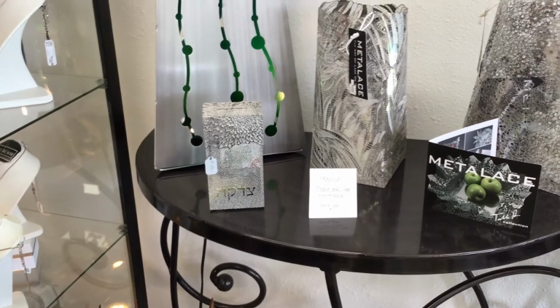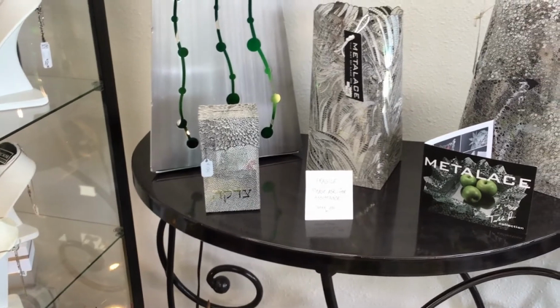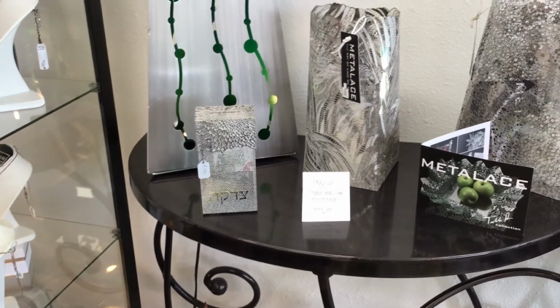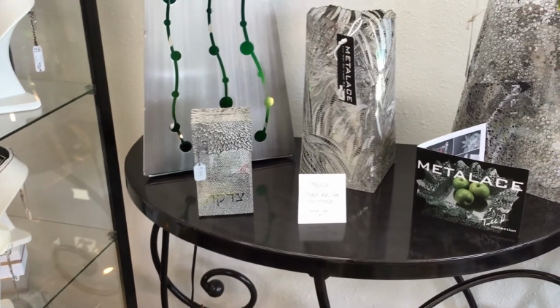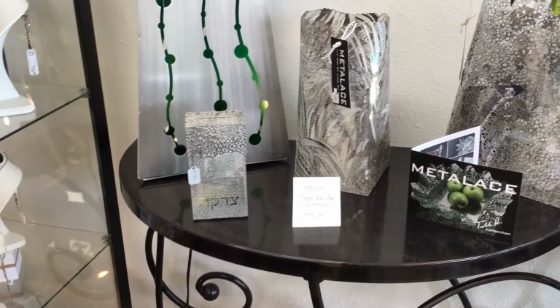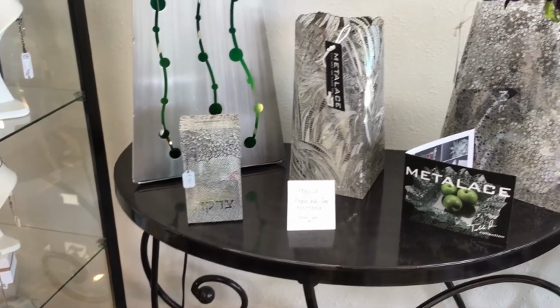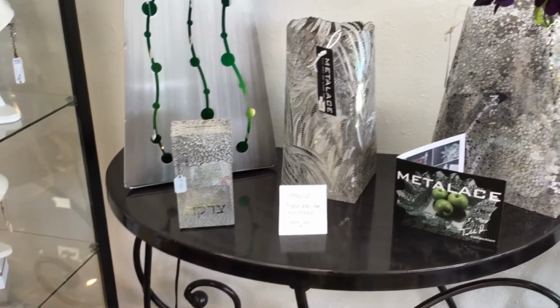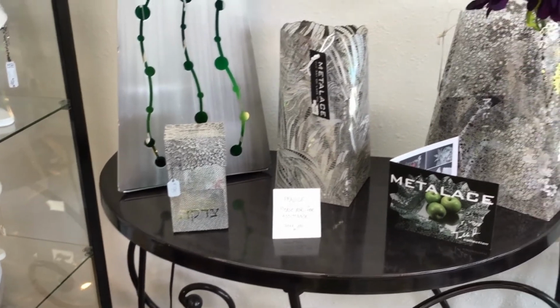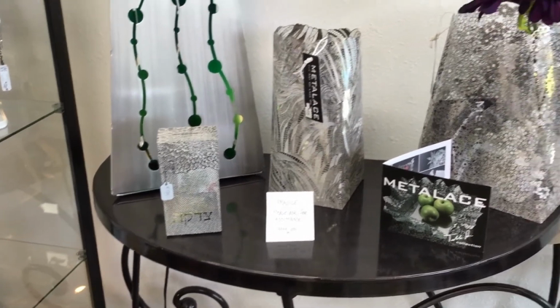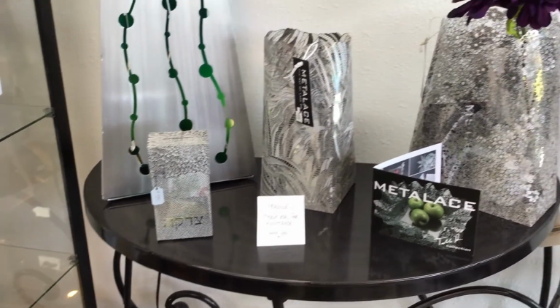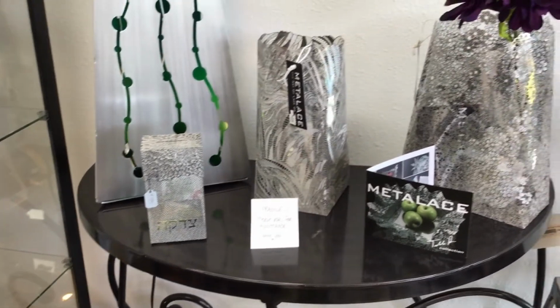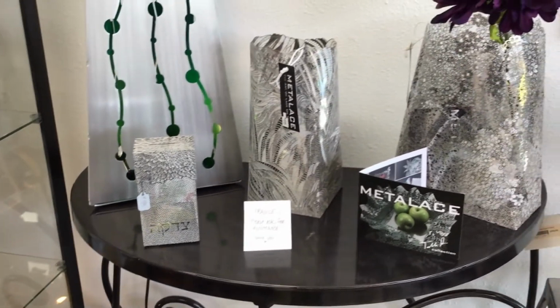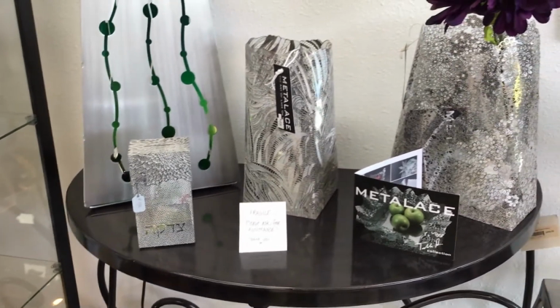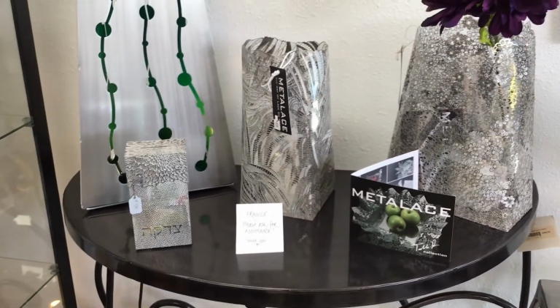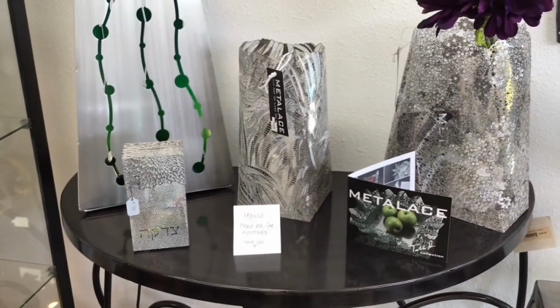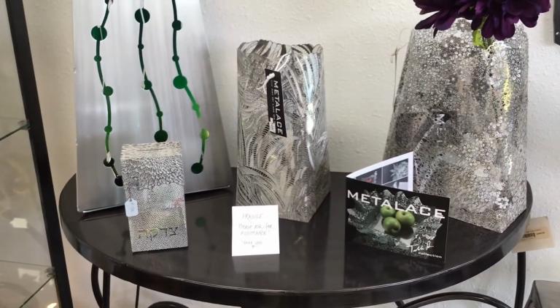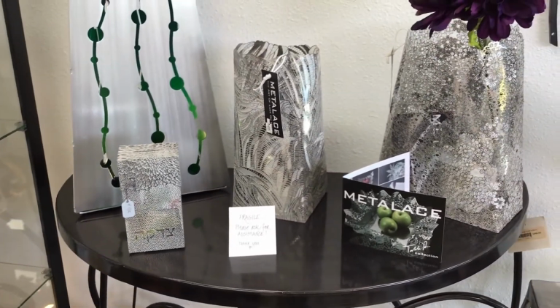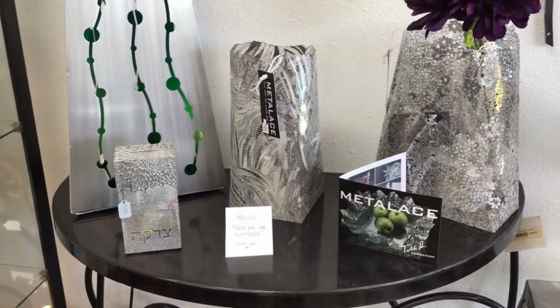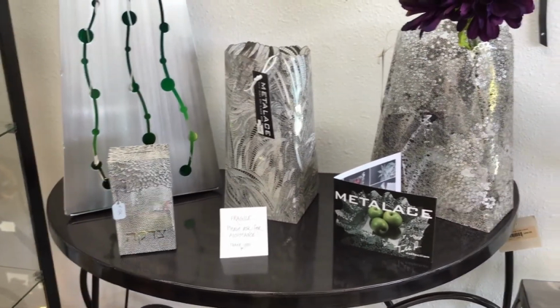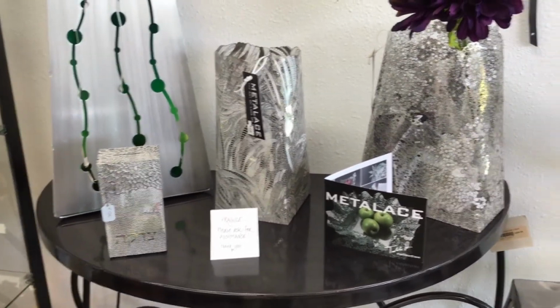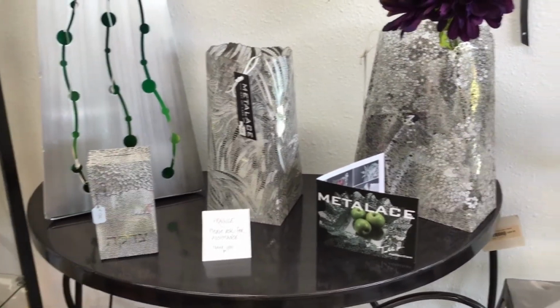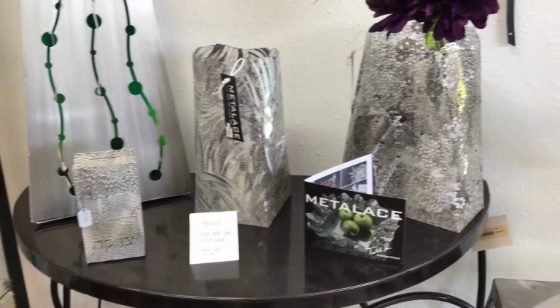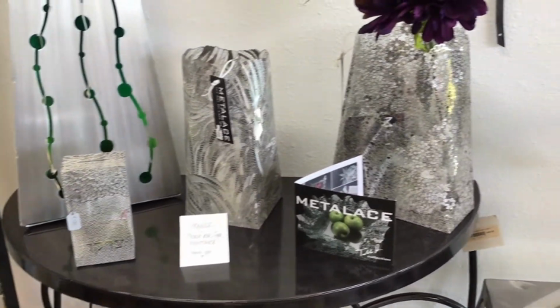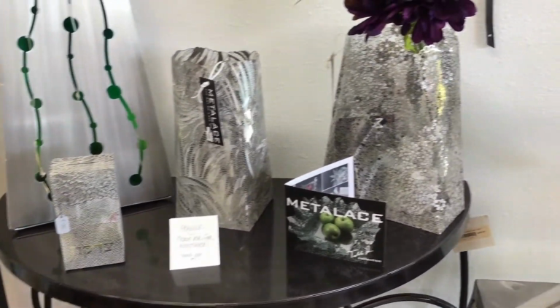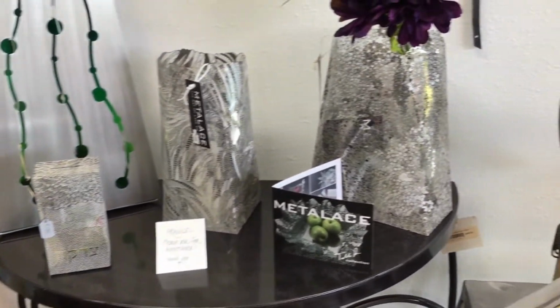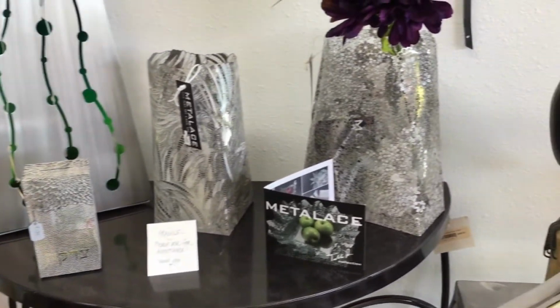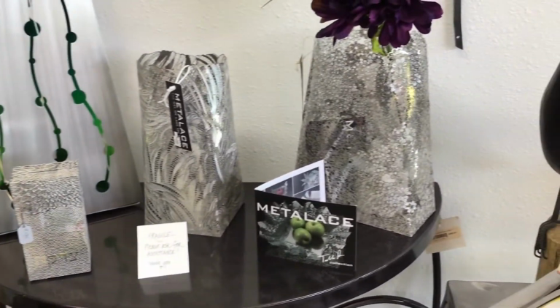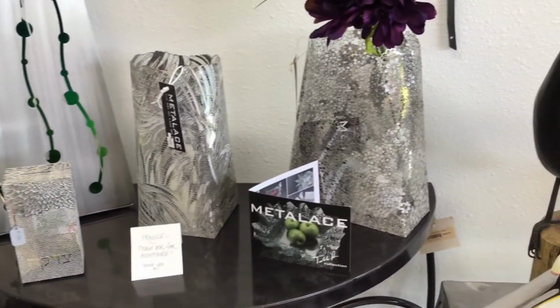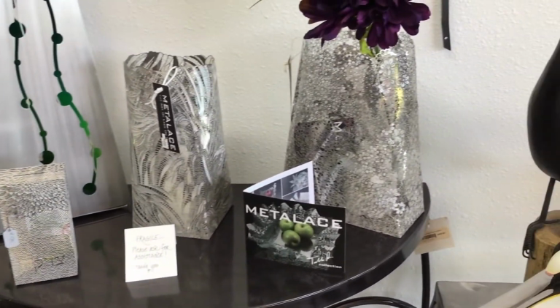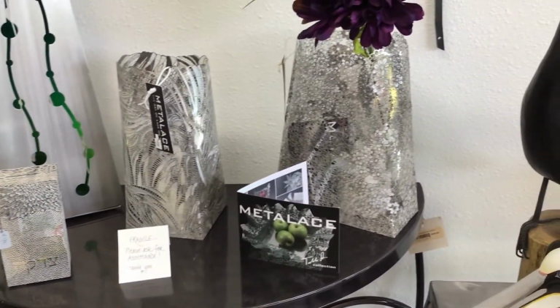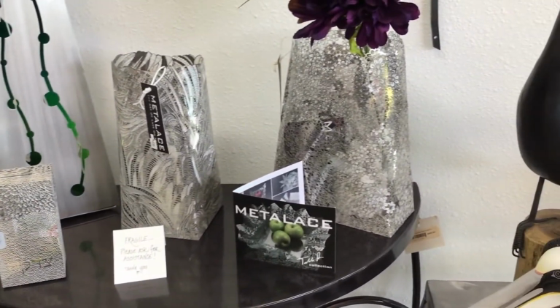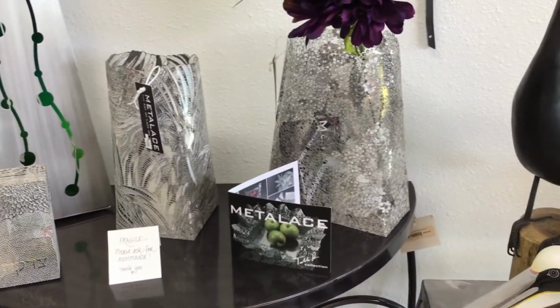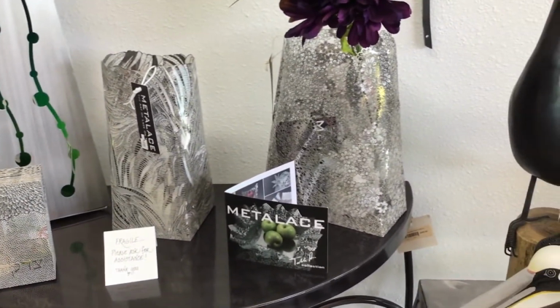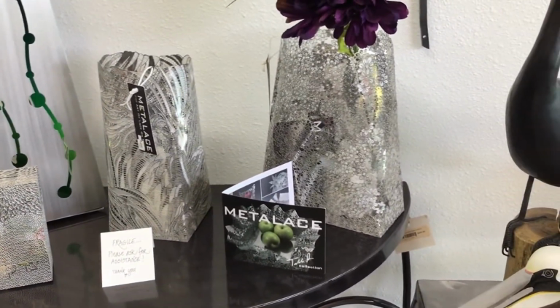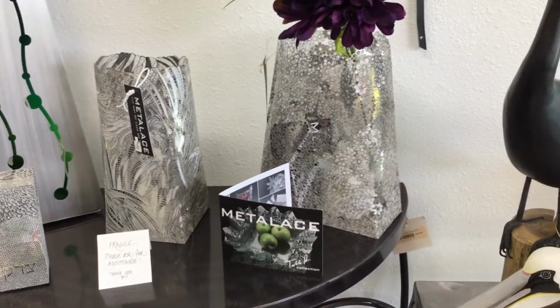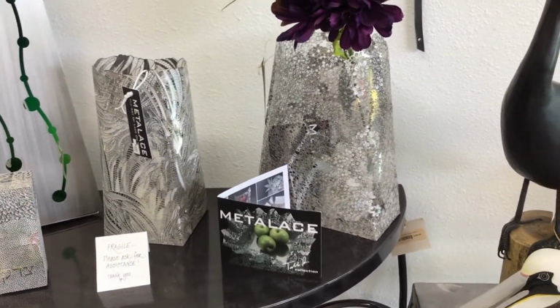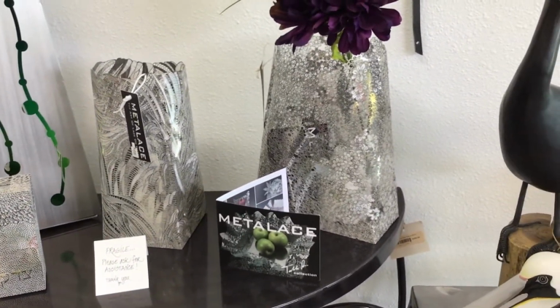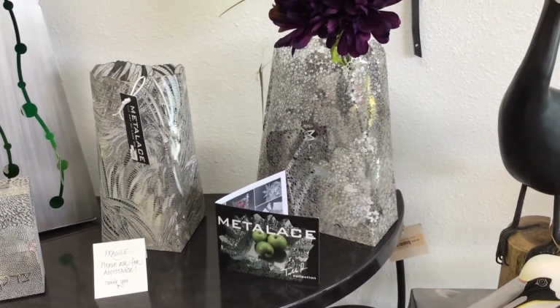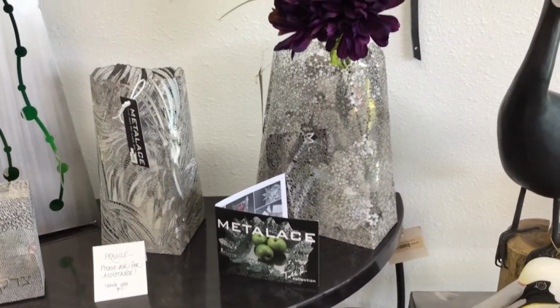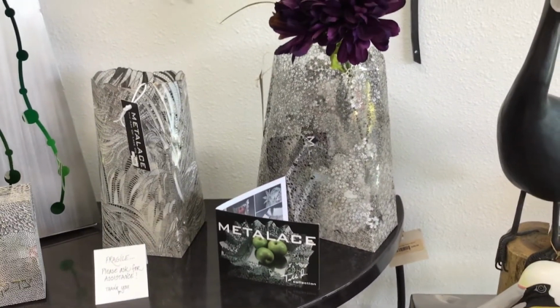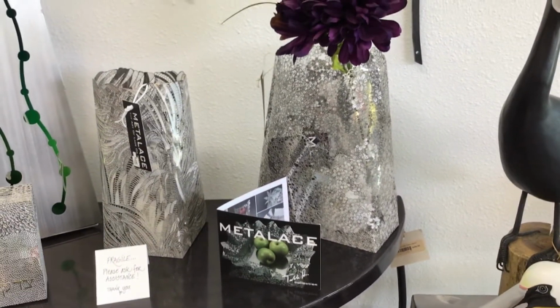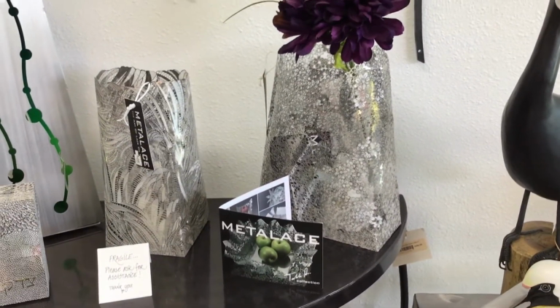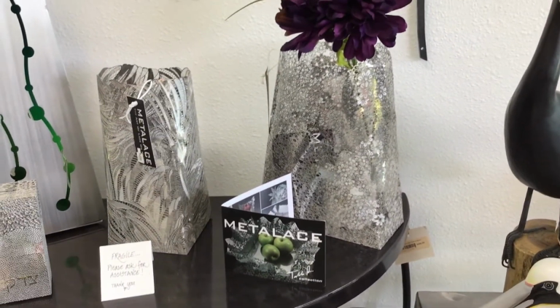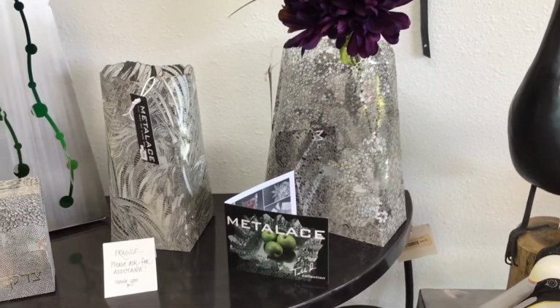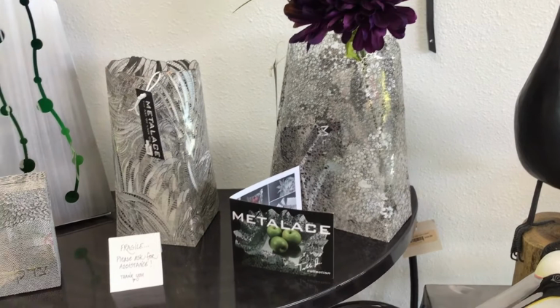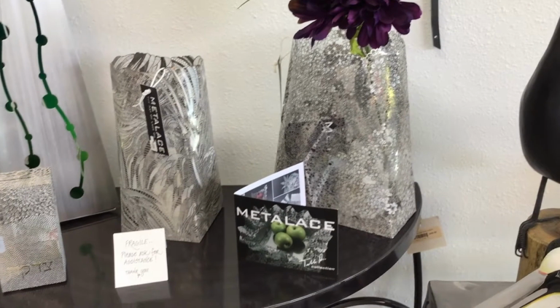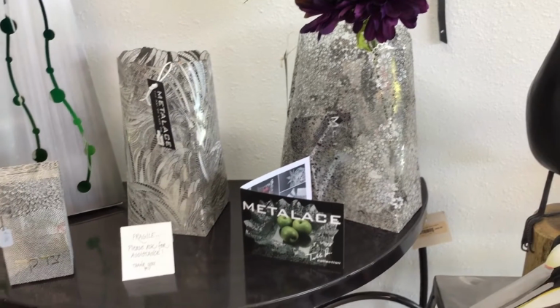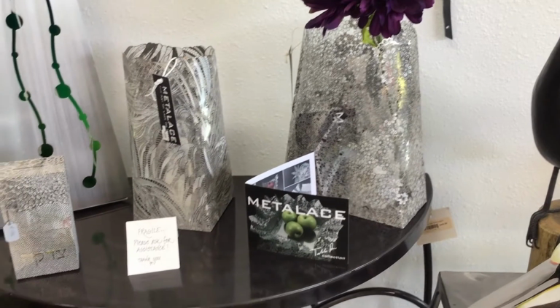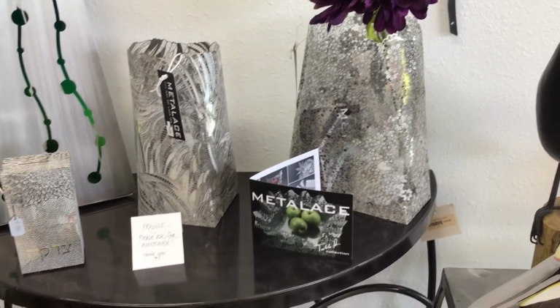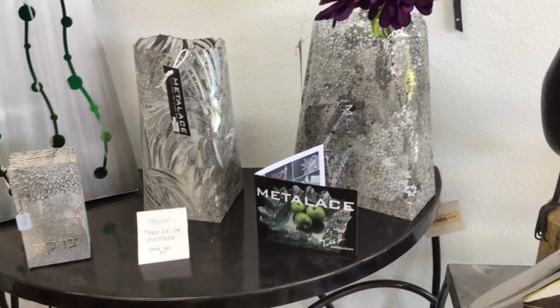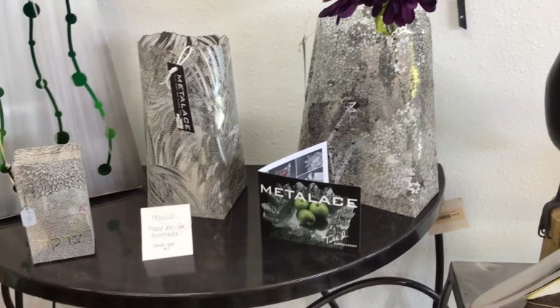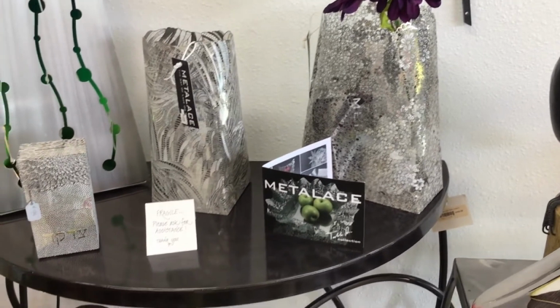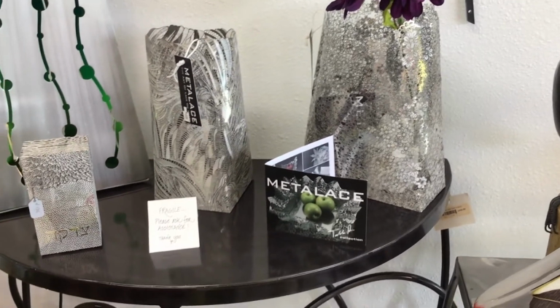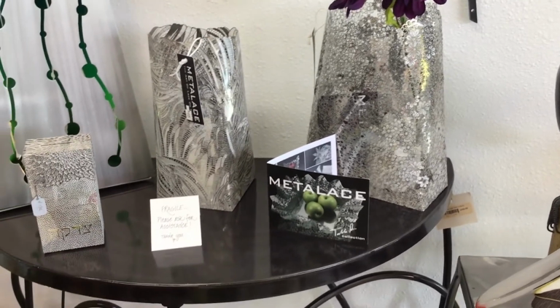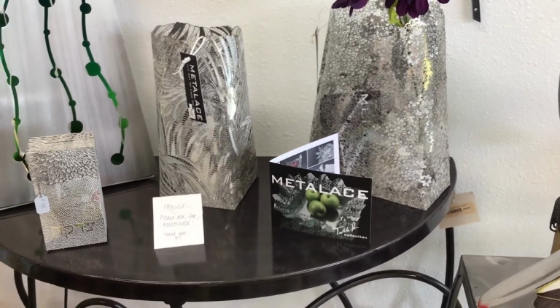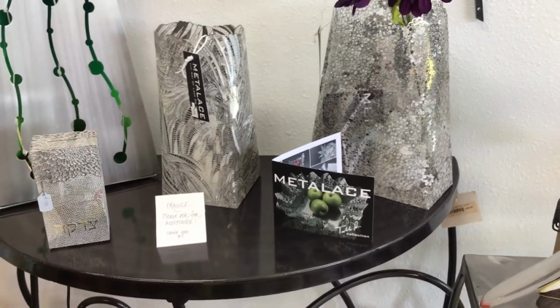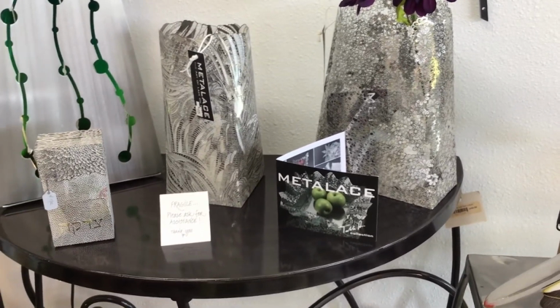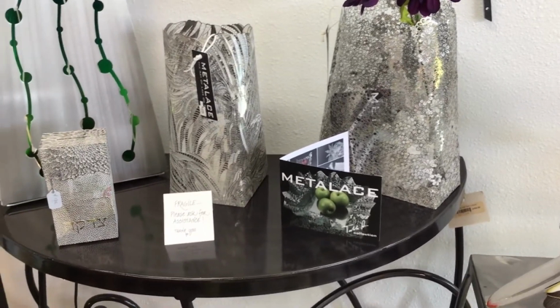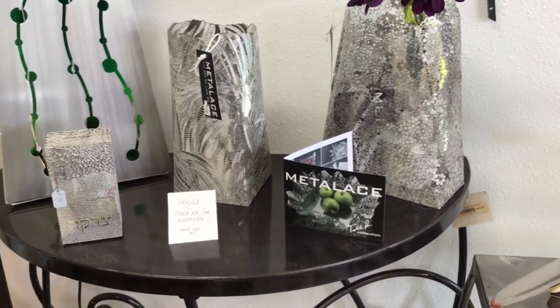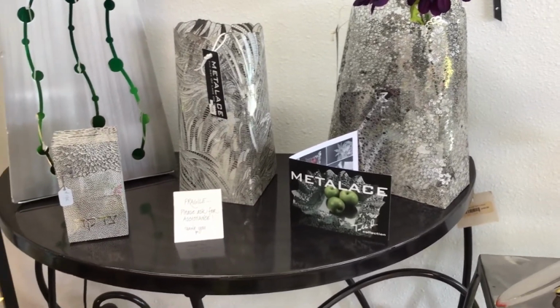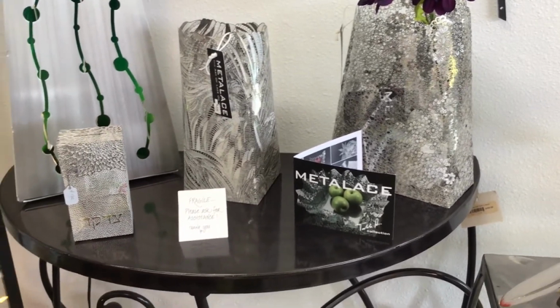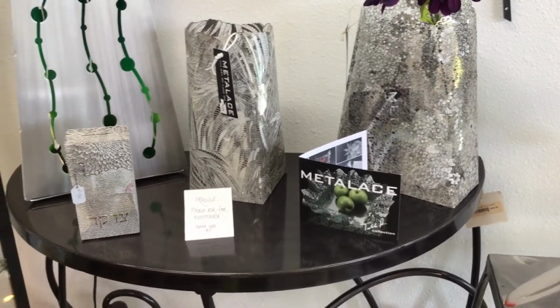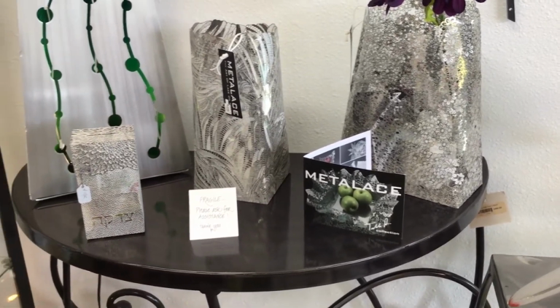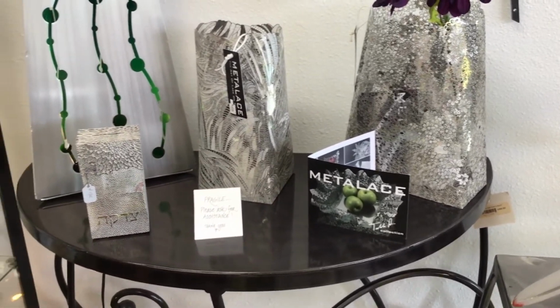Bar mitzvahs, bat mitzvahs, weddings — they also do some other pieces that are just incredible, but really special.